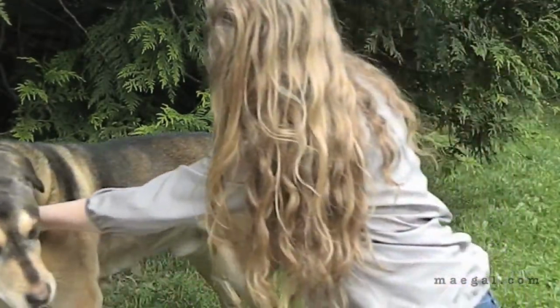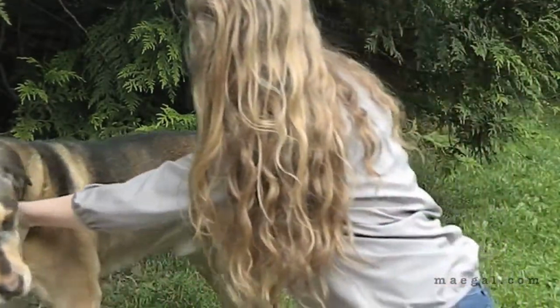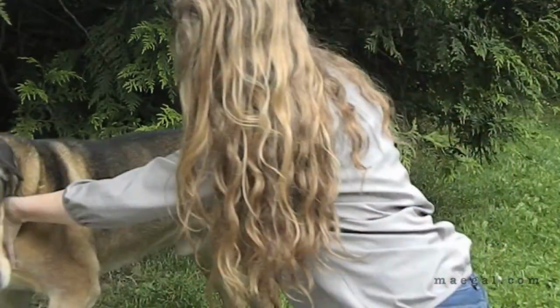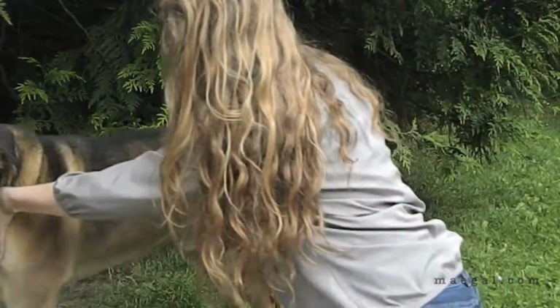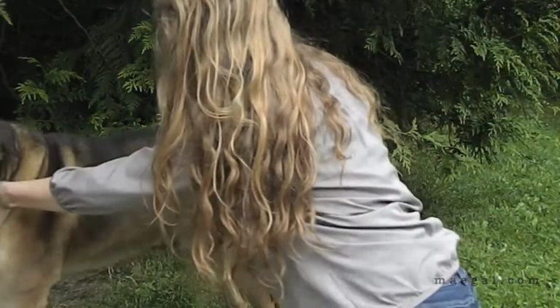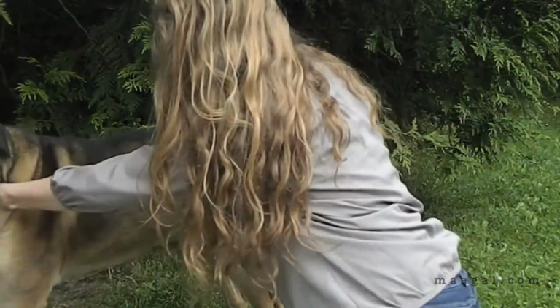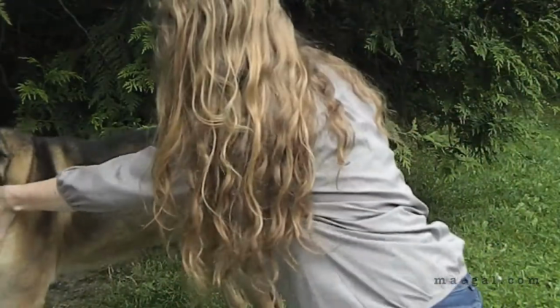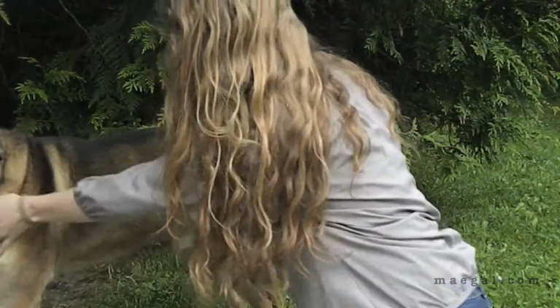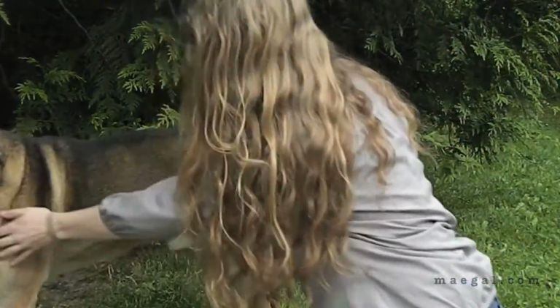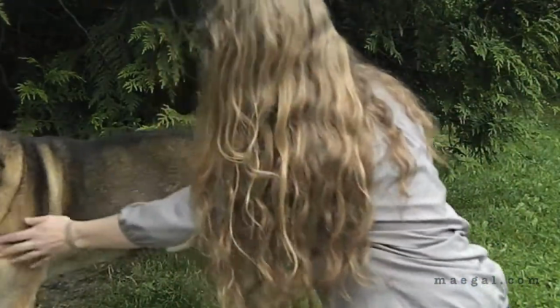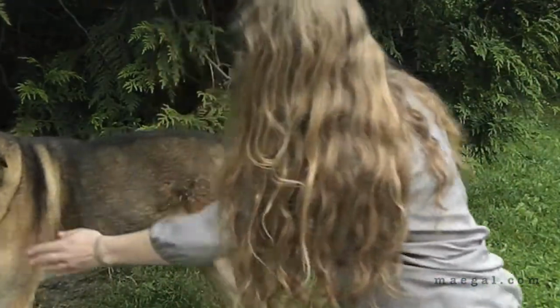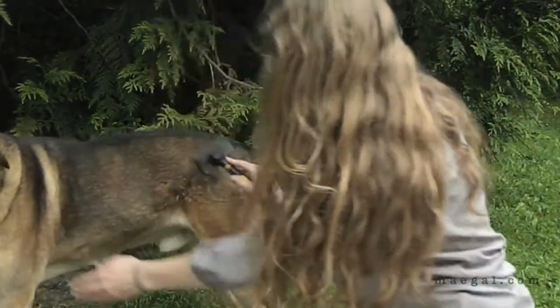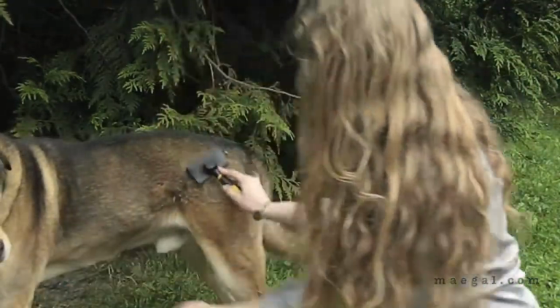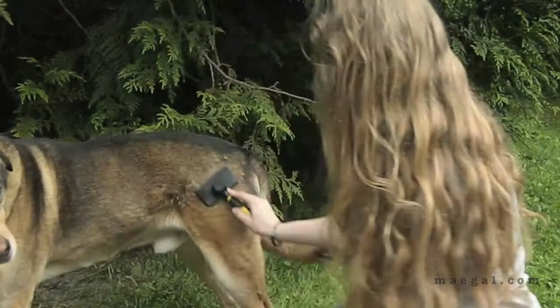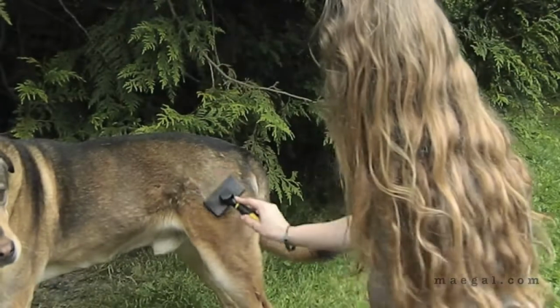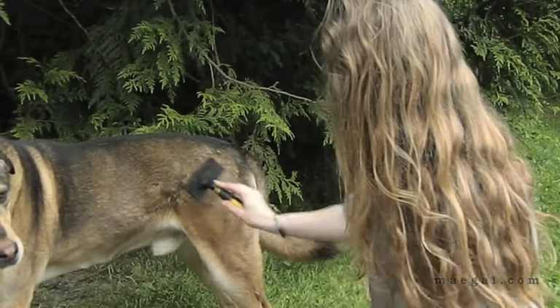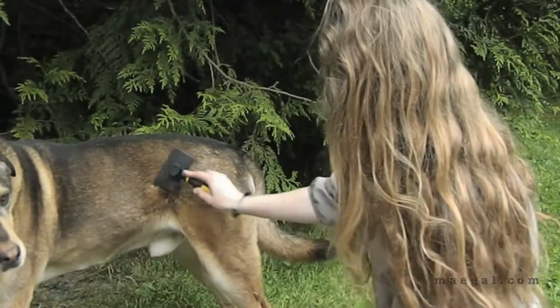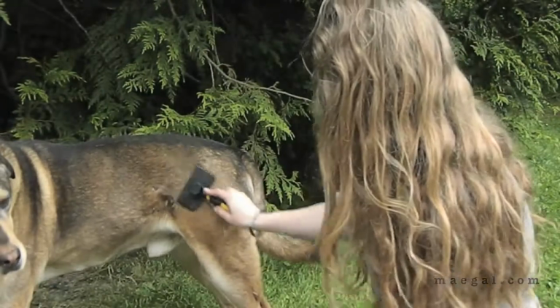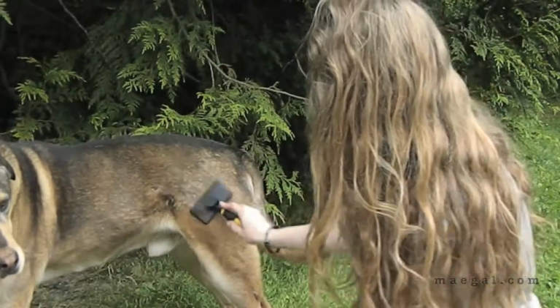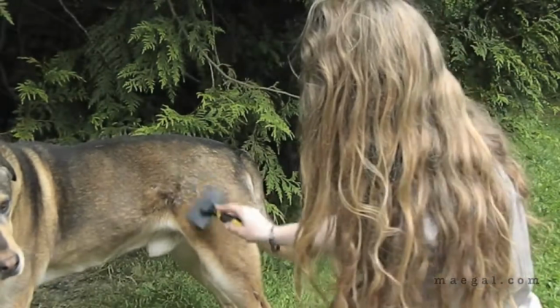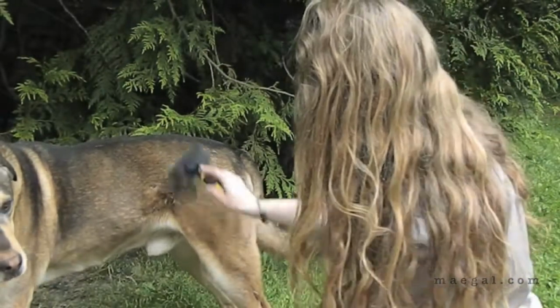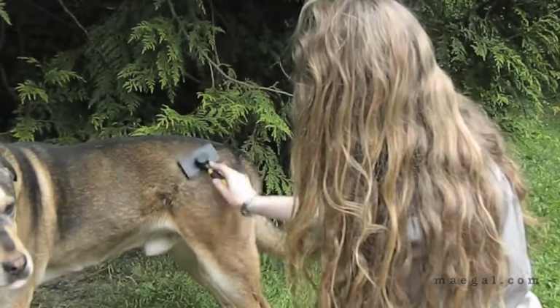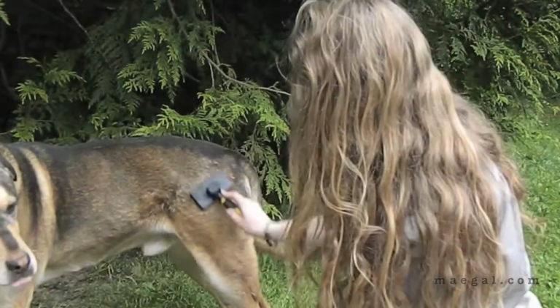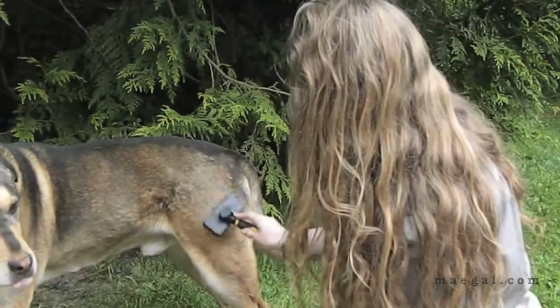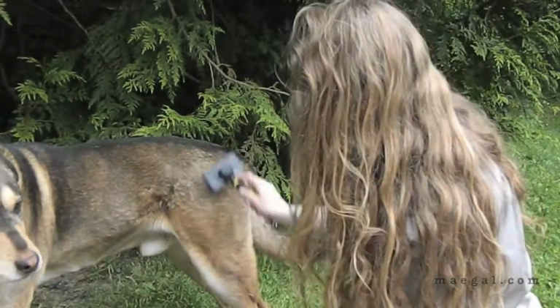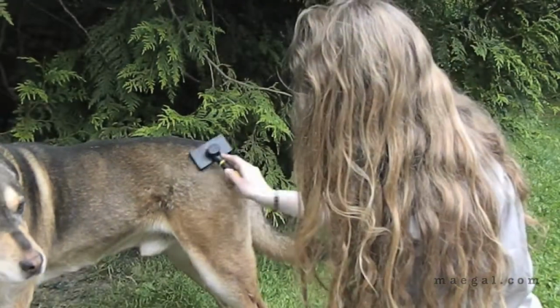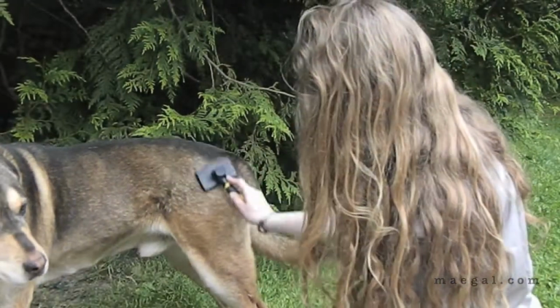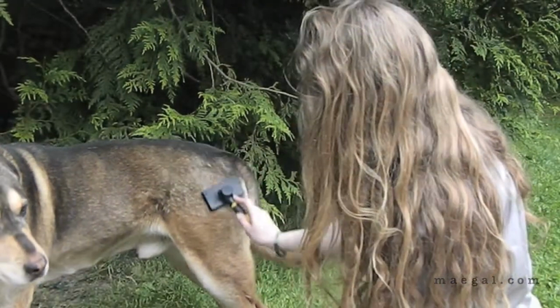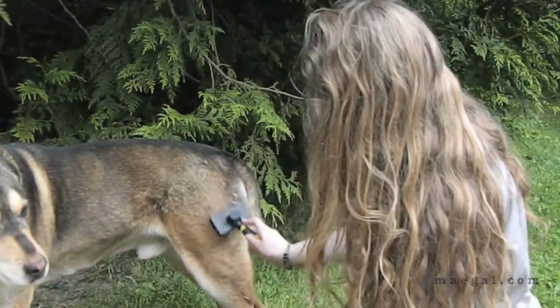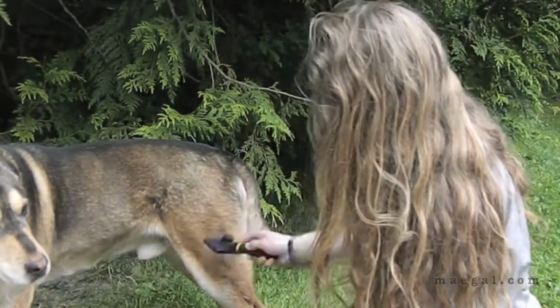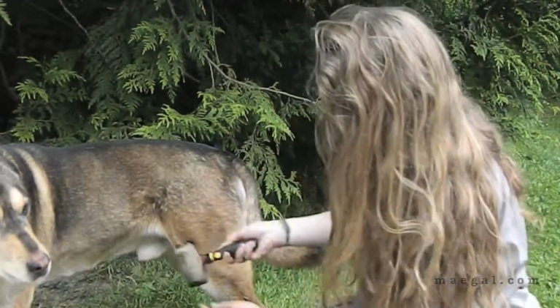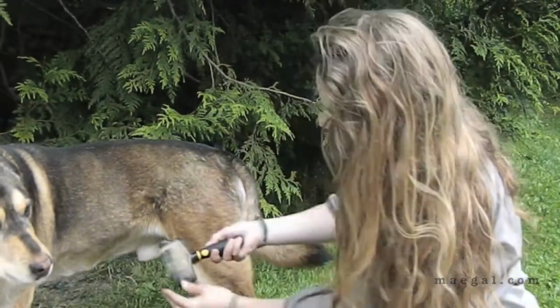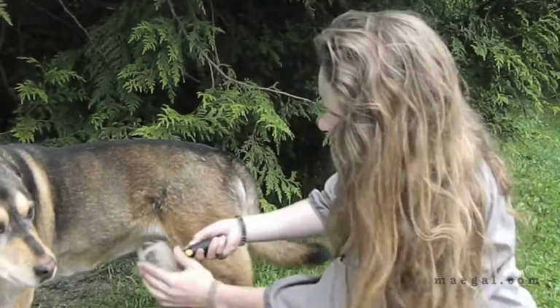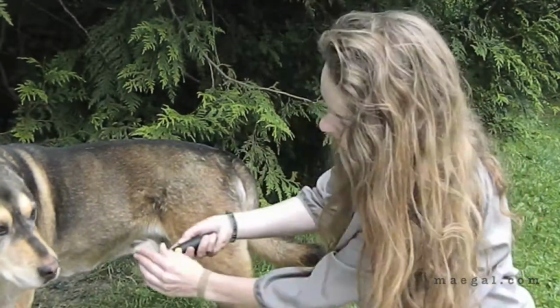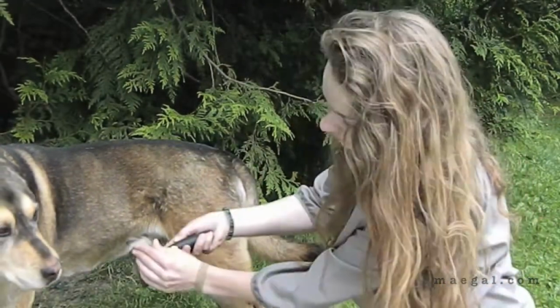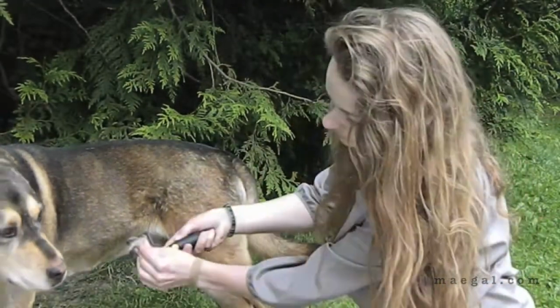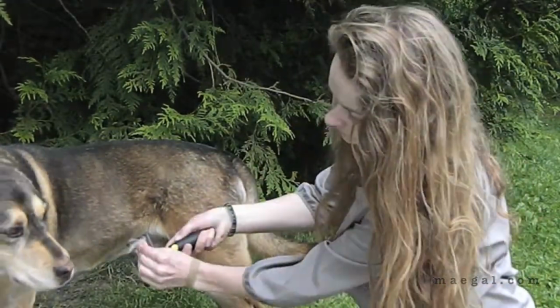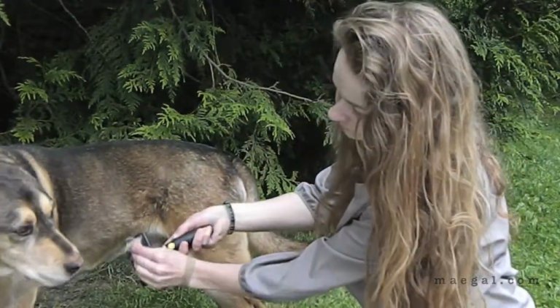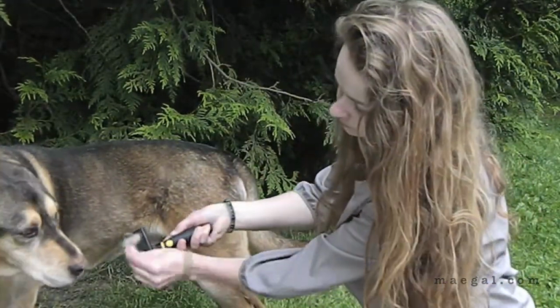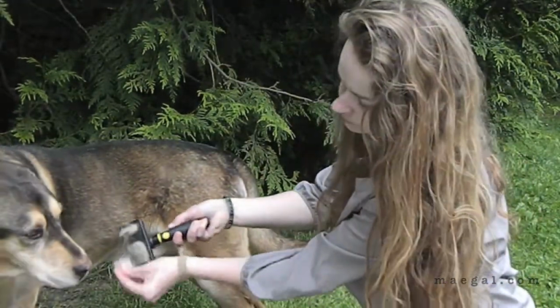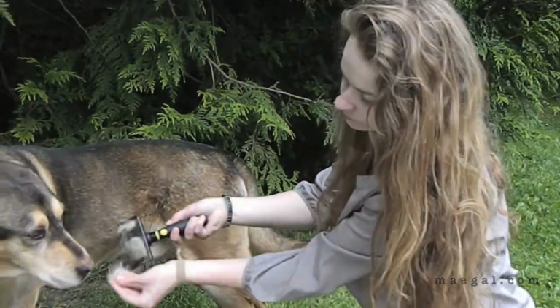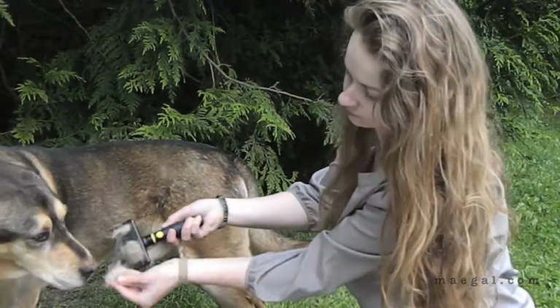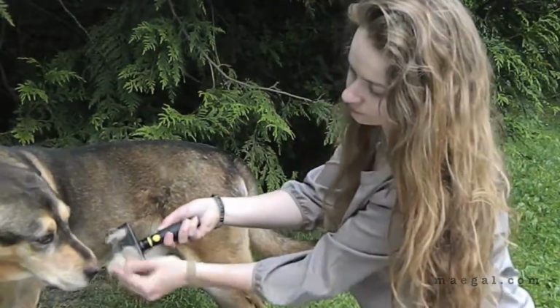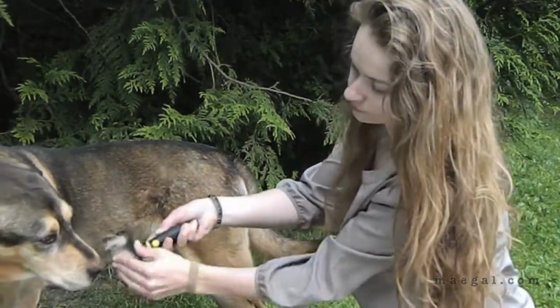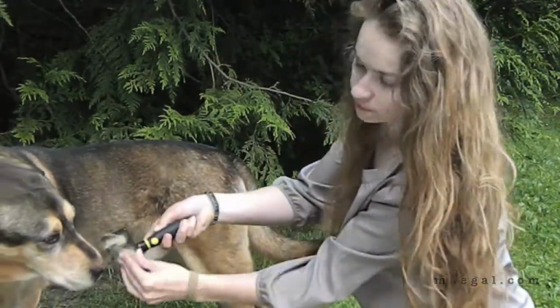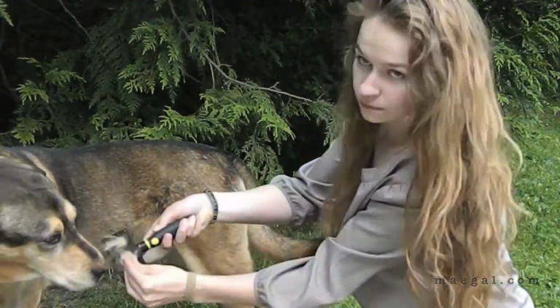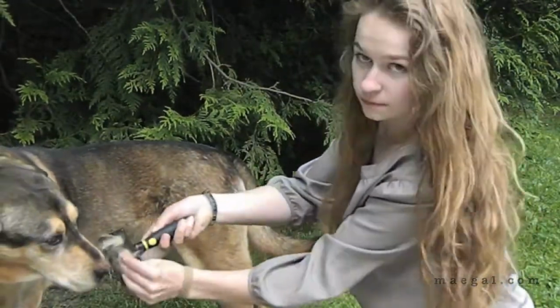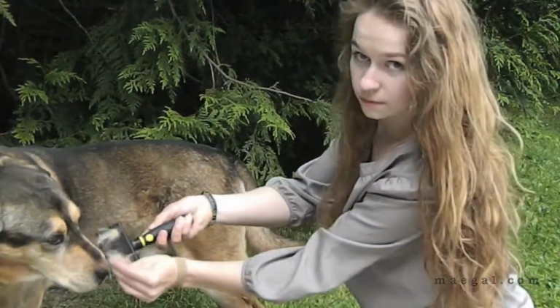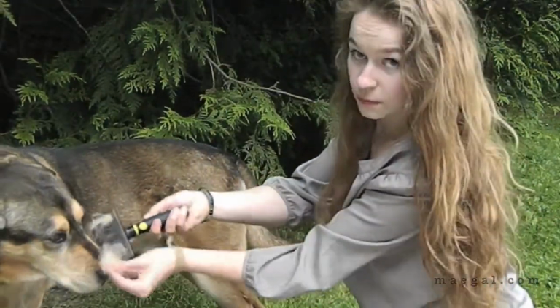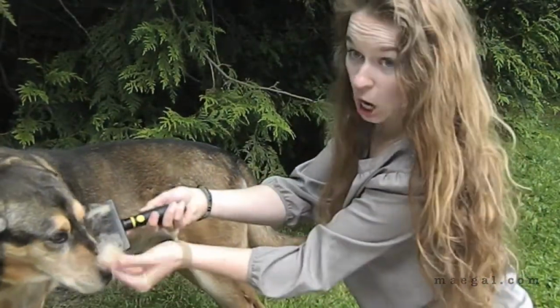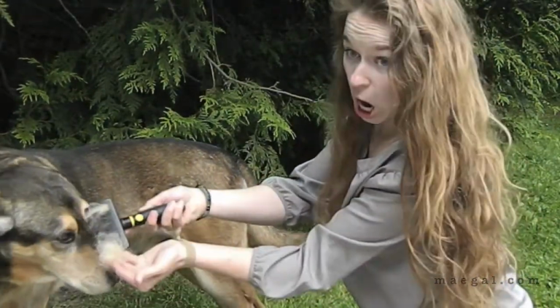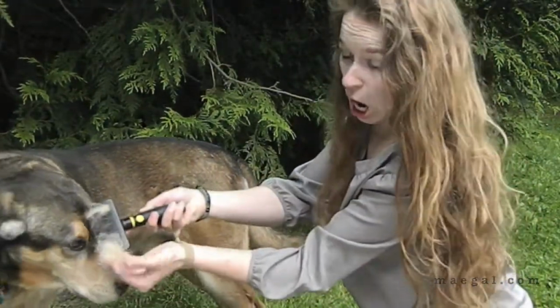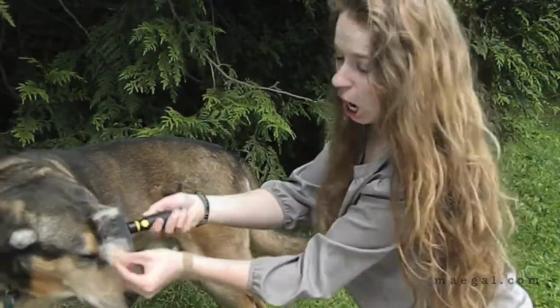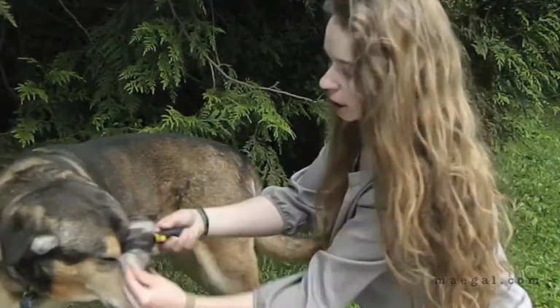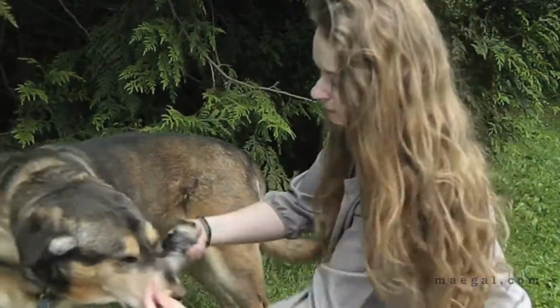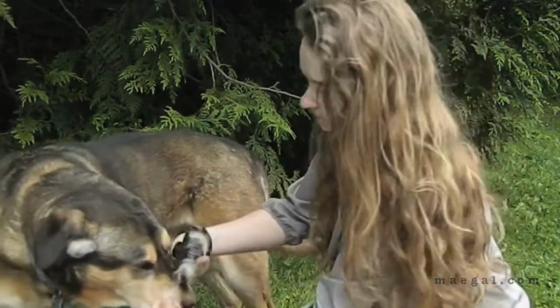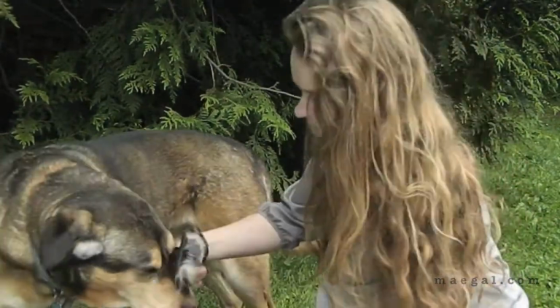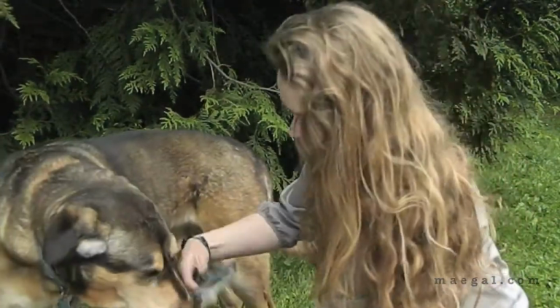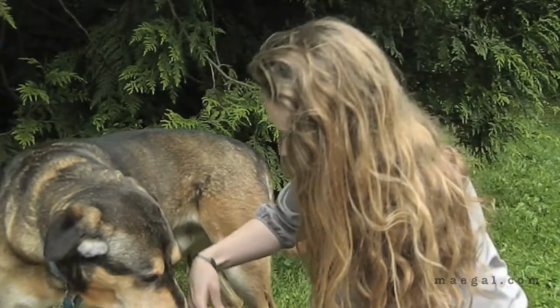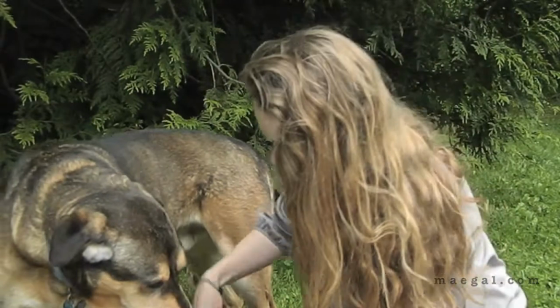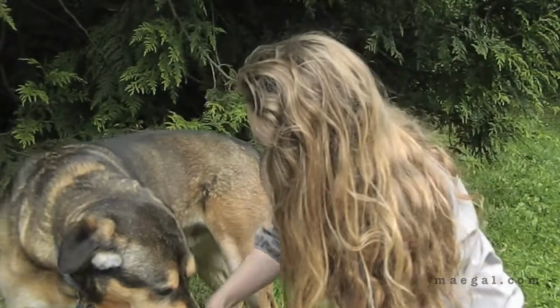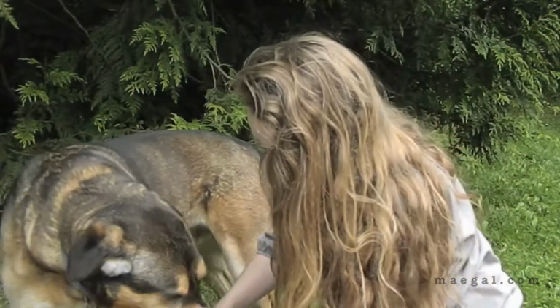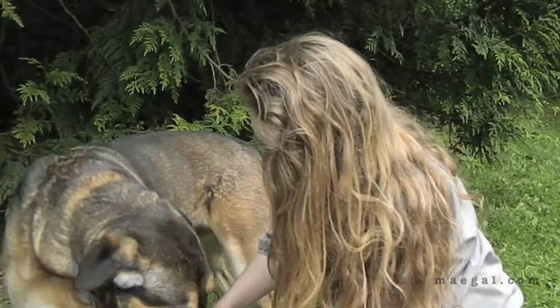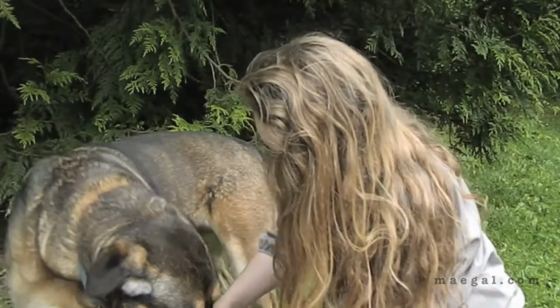Also Rocky really does not like being this far away from me when I brush him — he keeps trying to inch closer and closer. Poor dog.